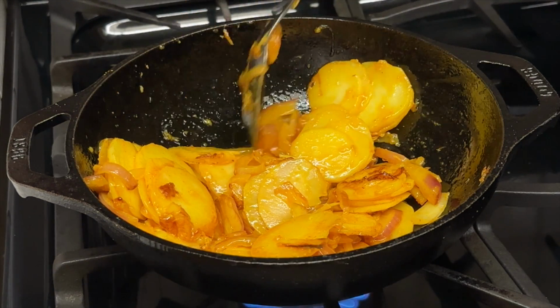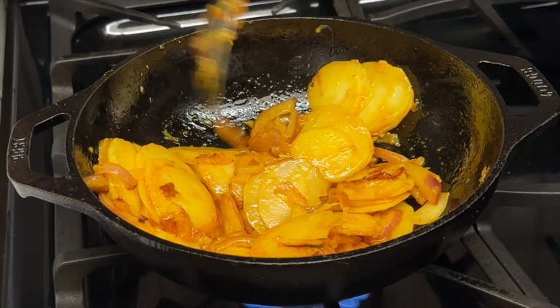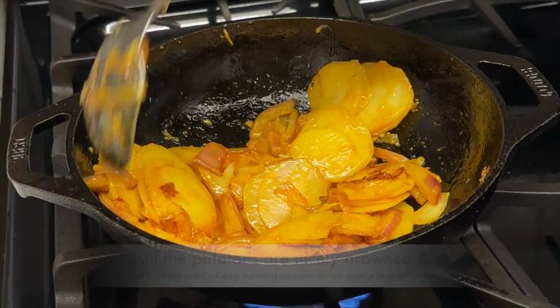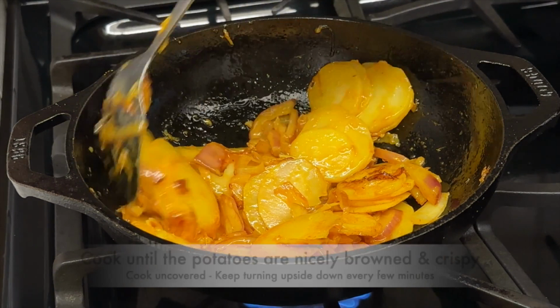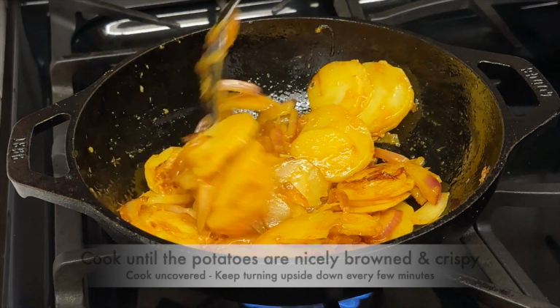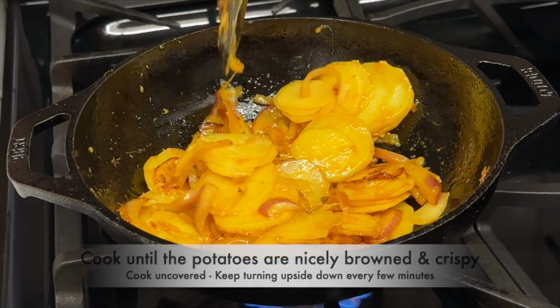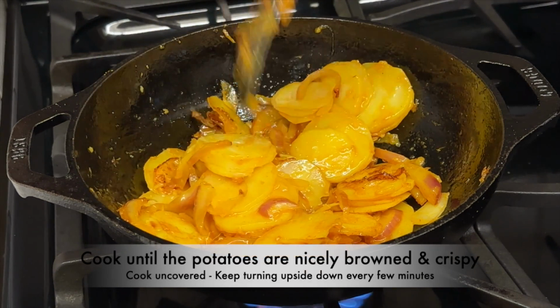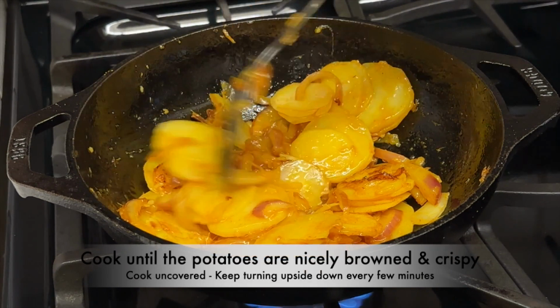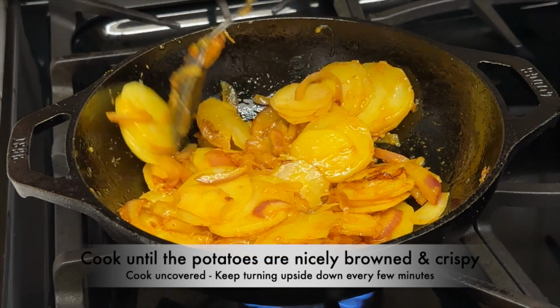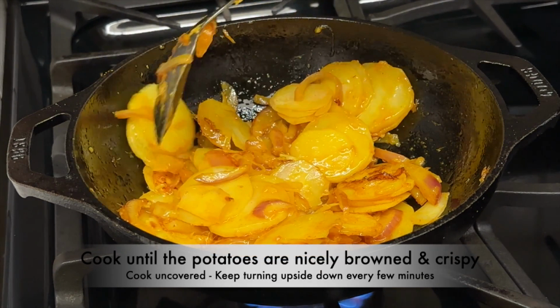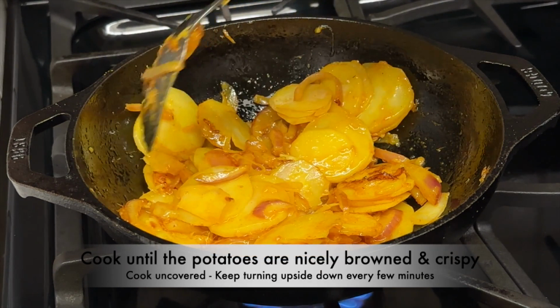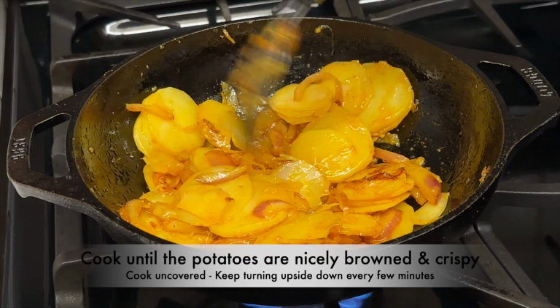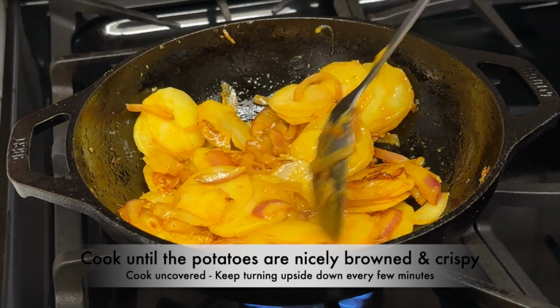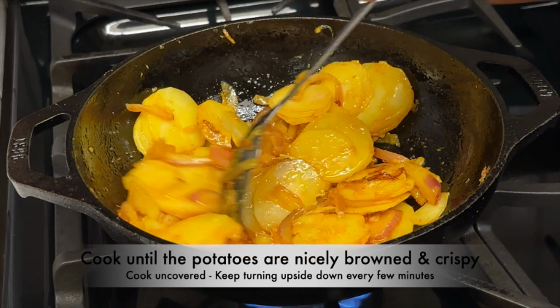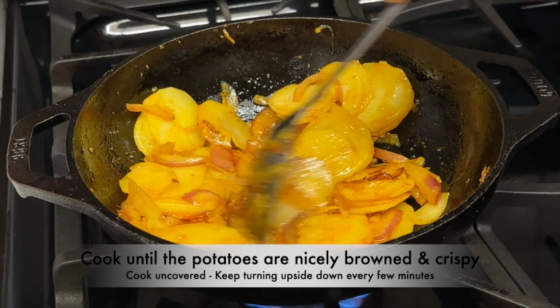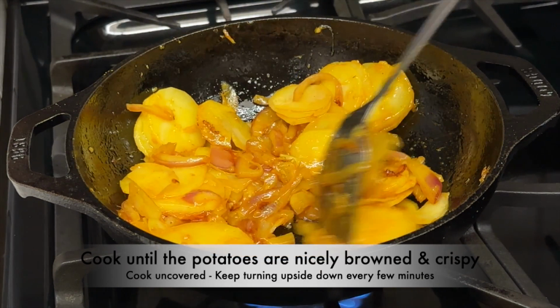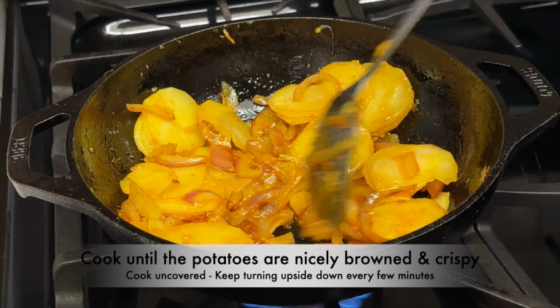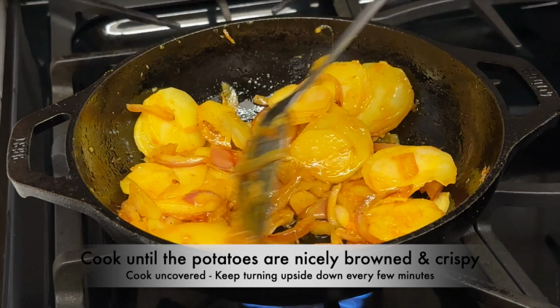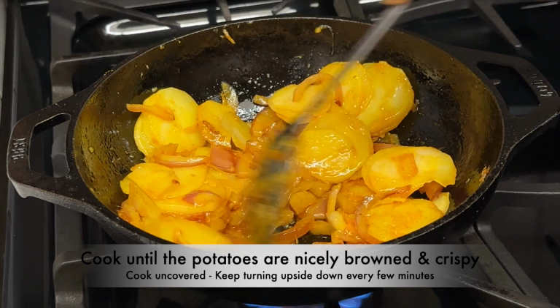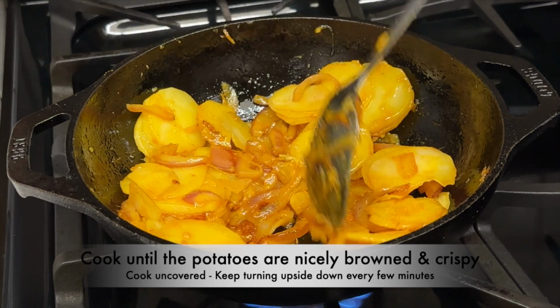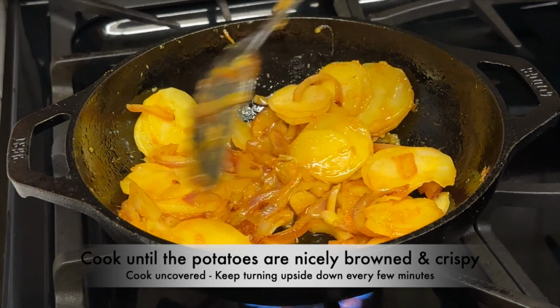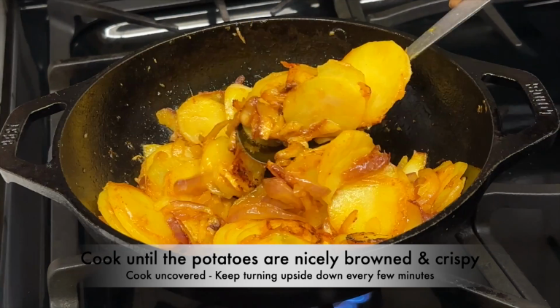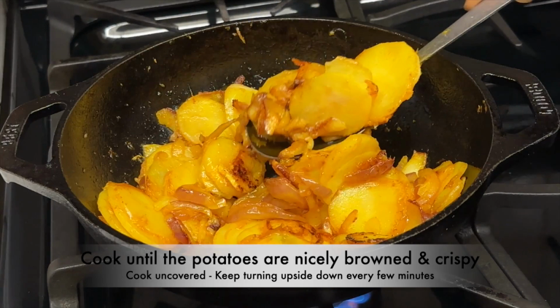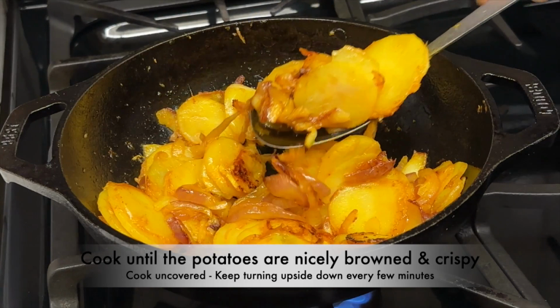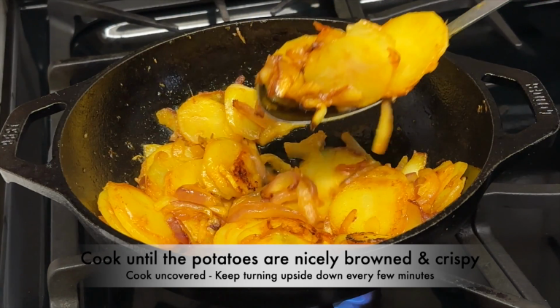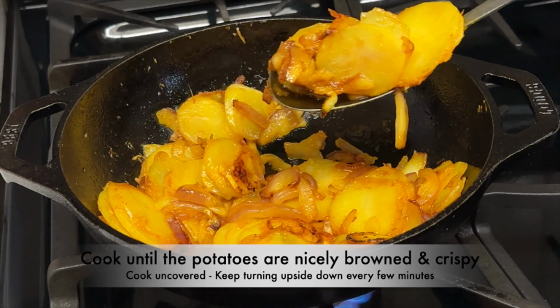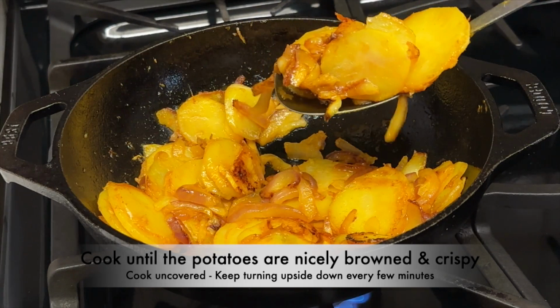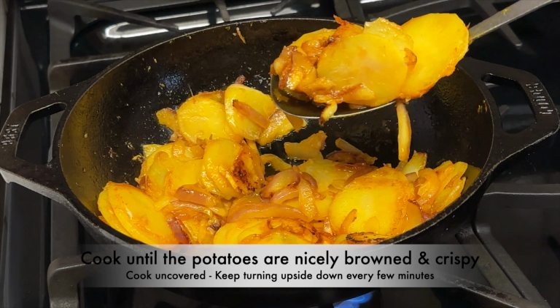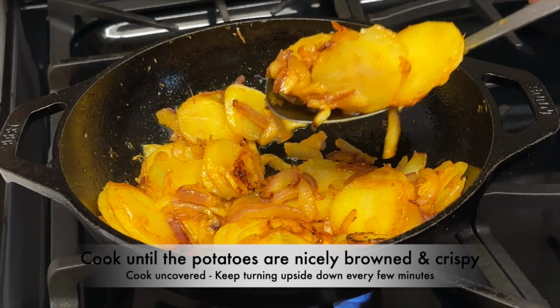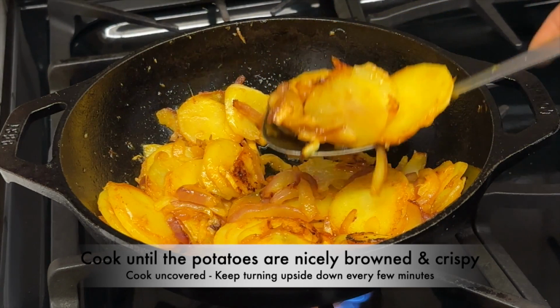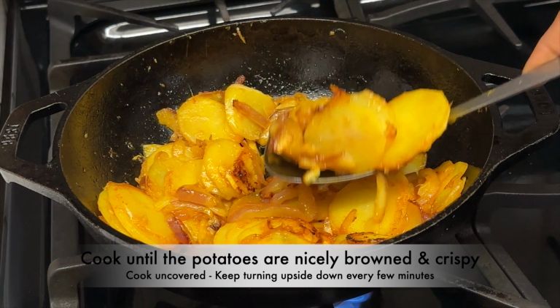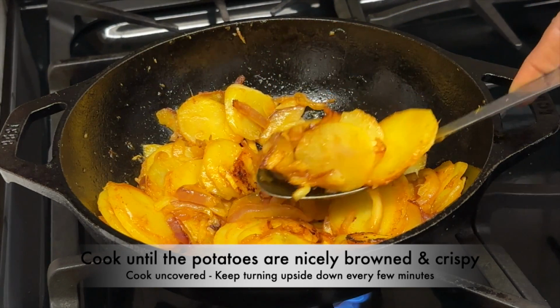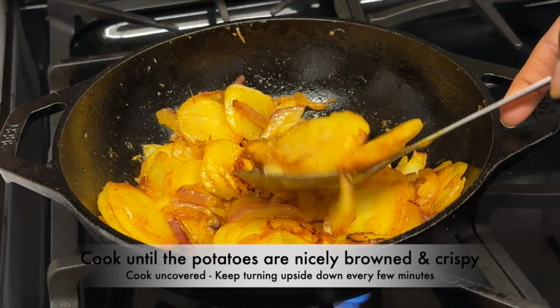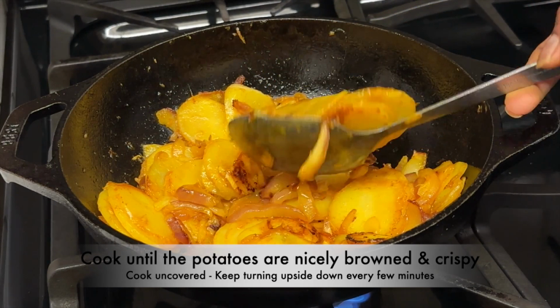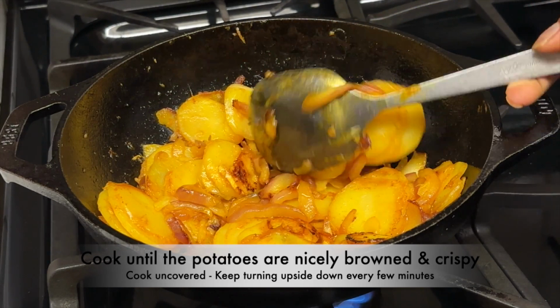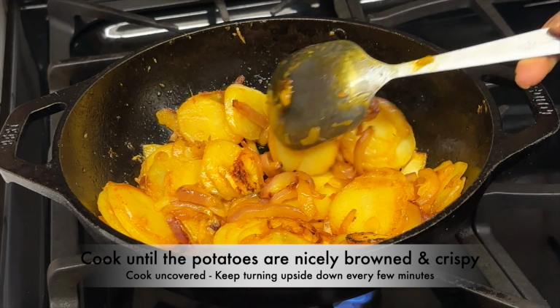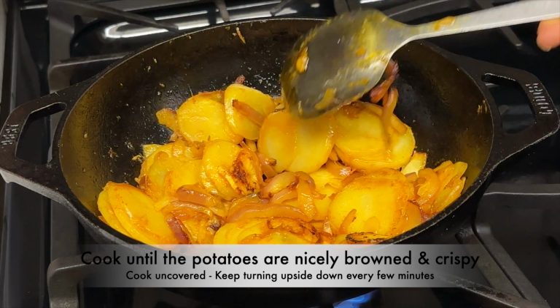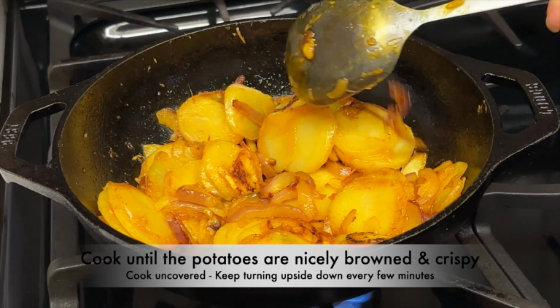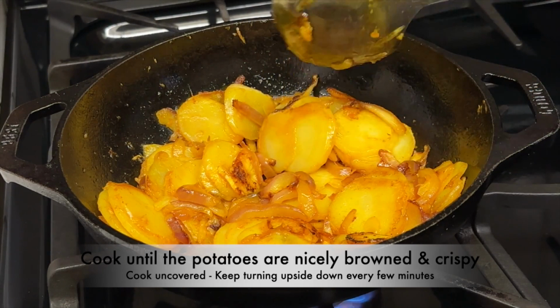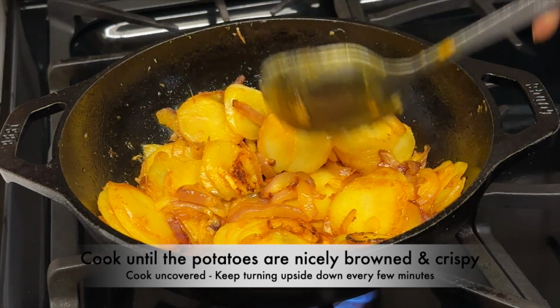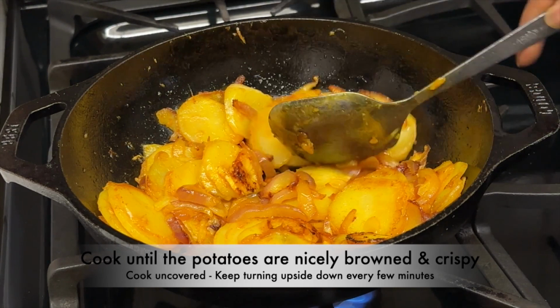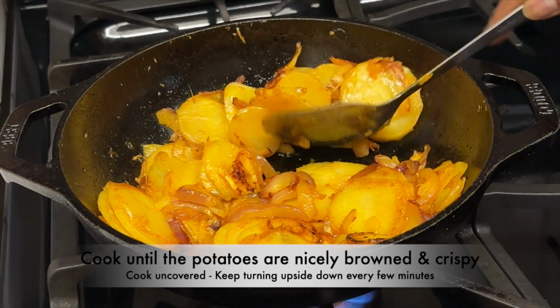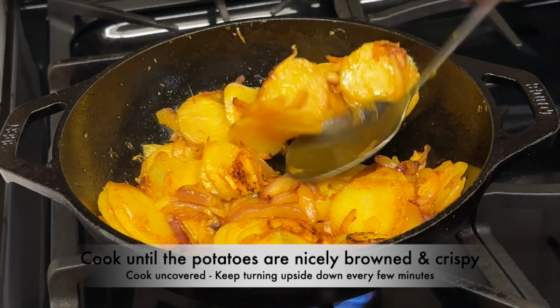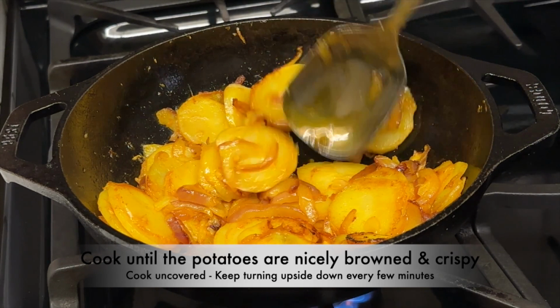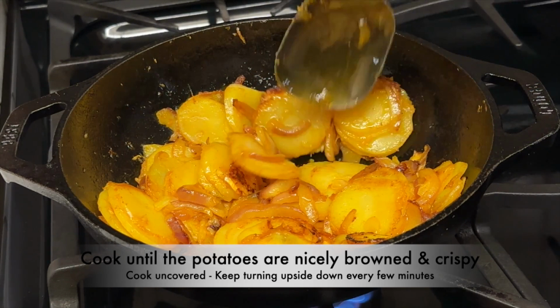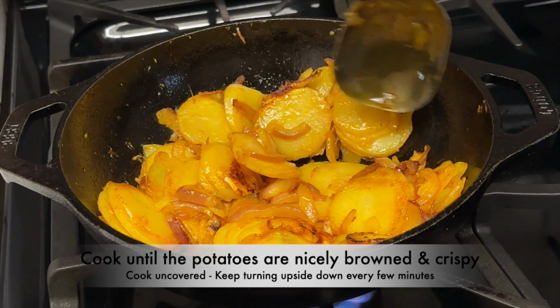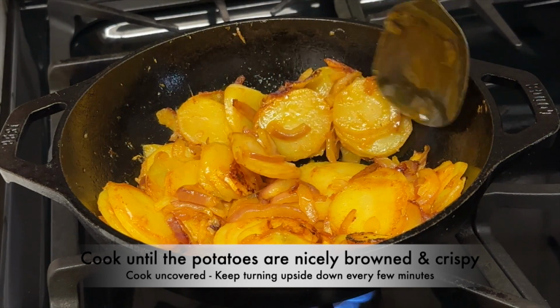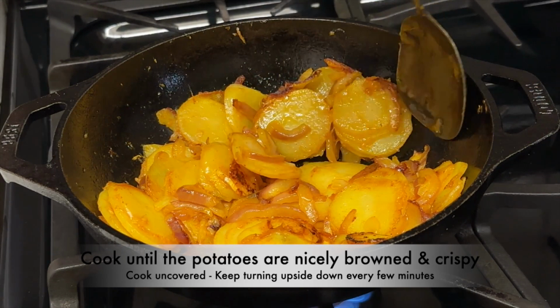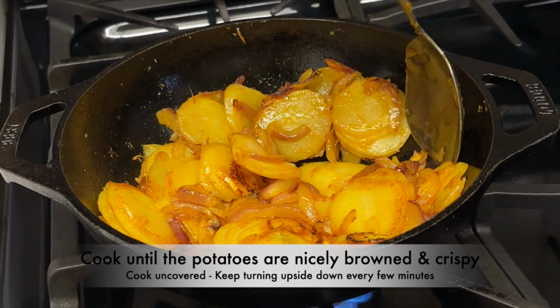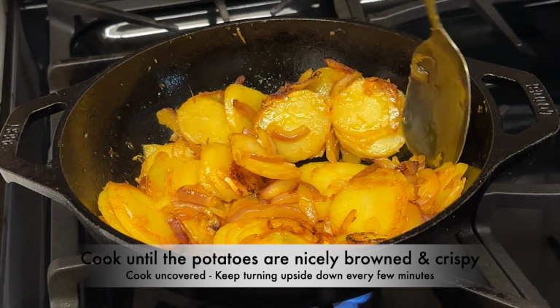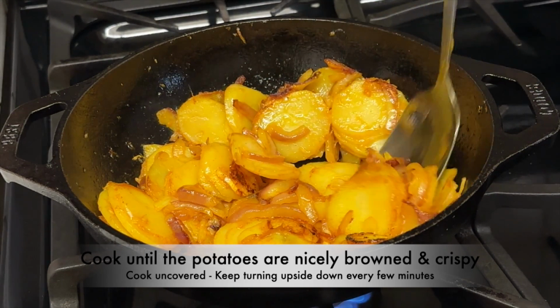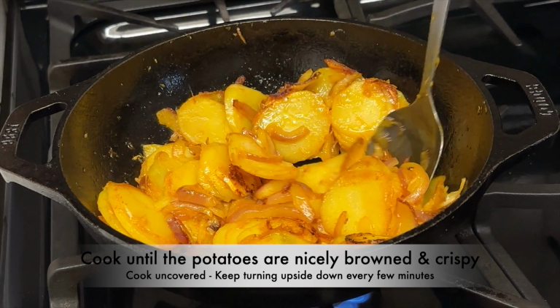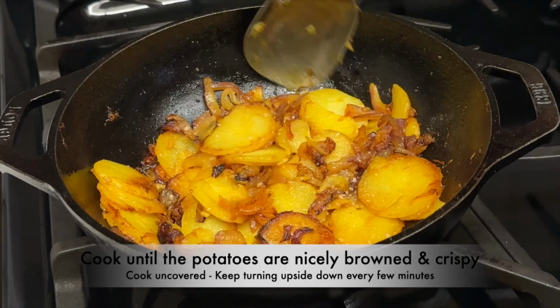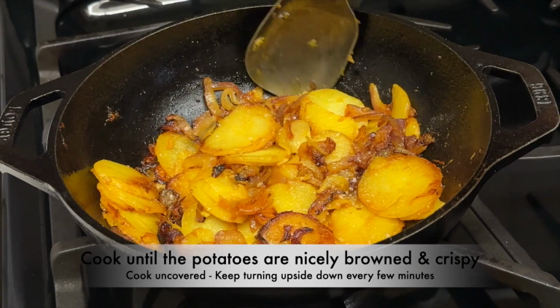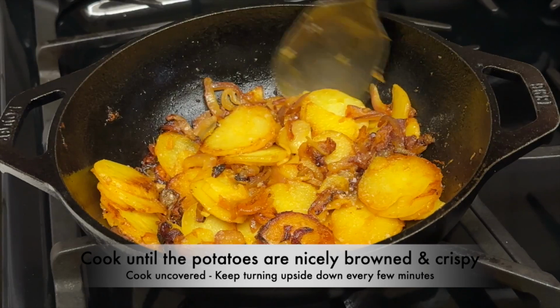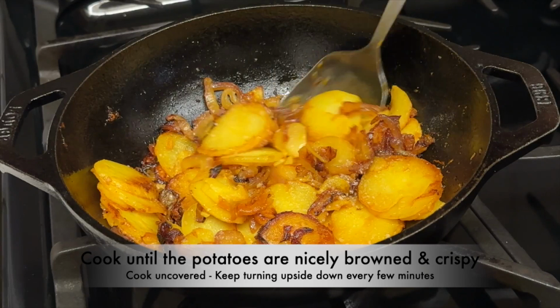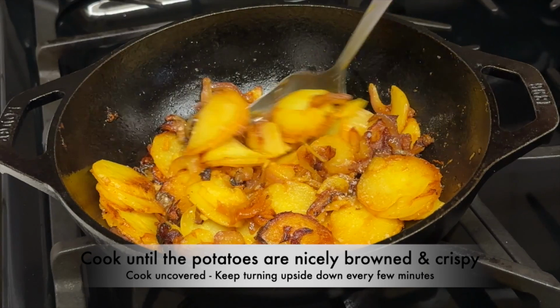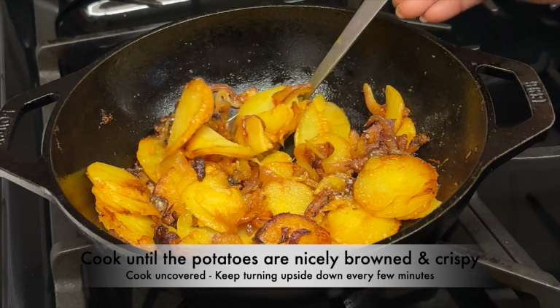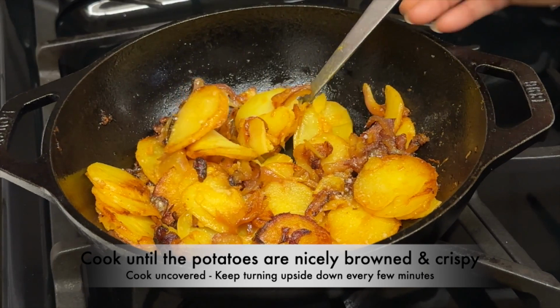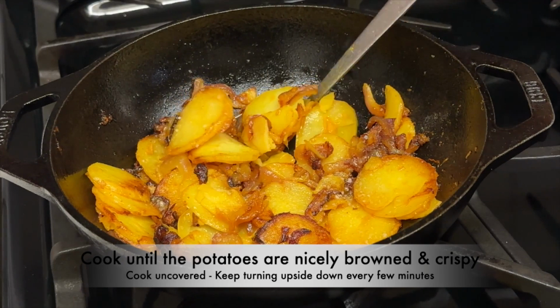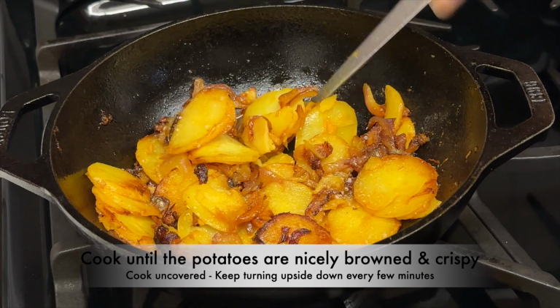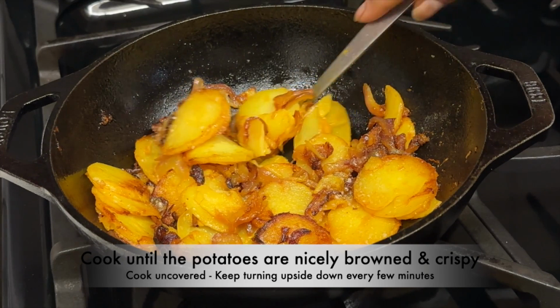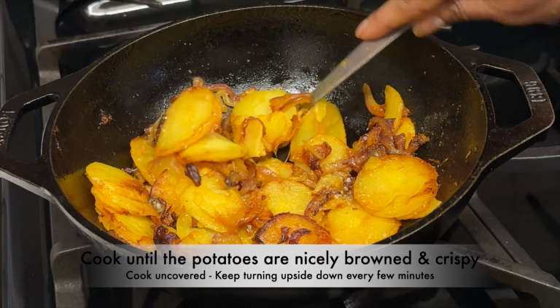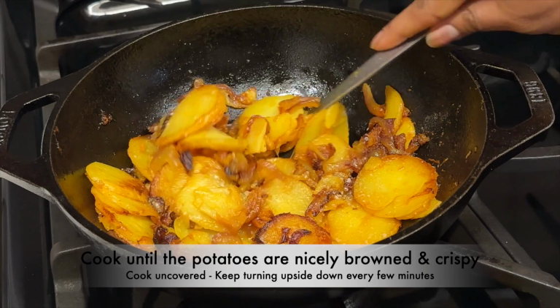Cook the potatoes uncovered until they are nicely browned and crispy. Make sure to turn the potatoes upside down every few minutes.